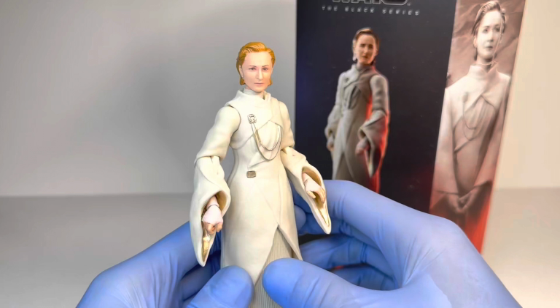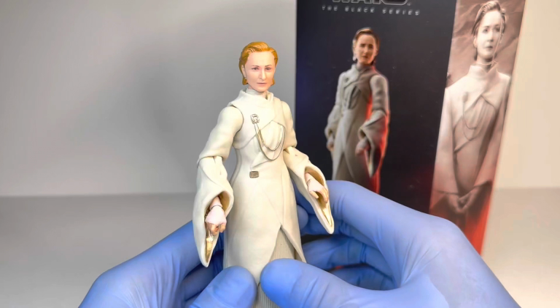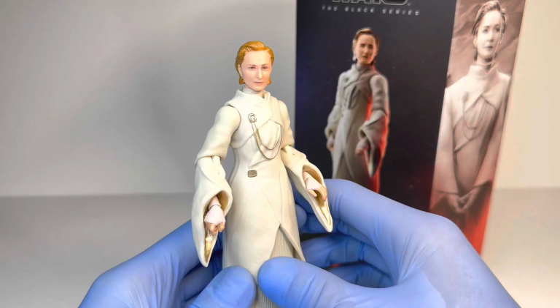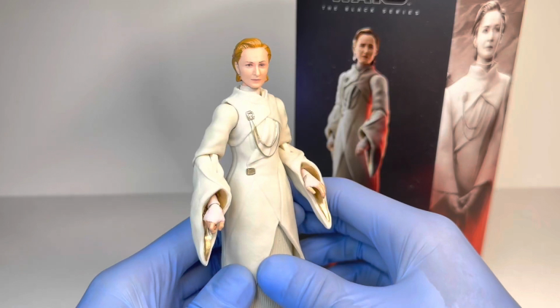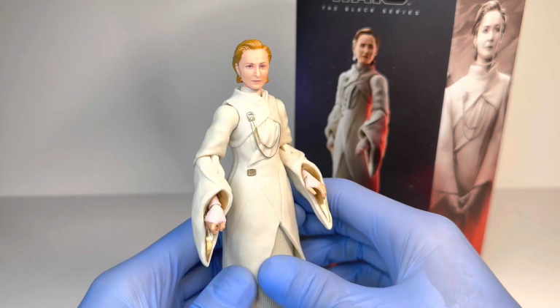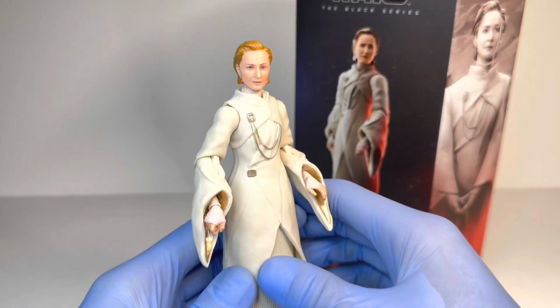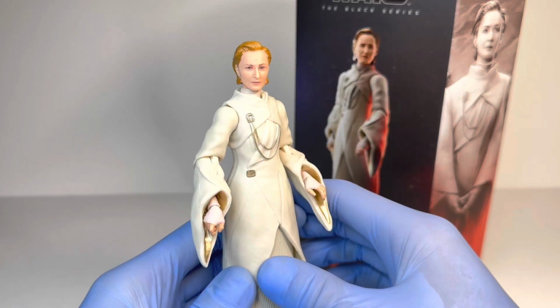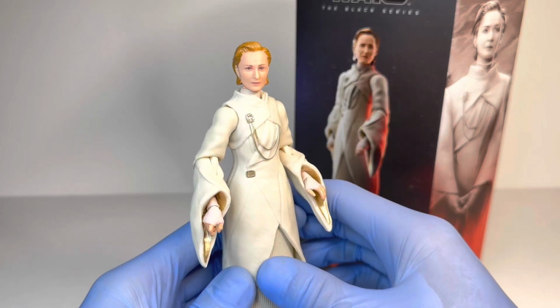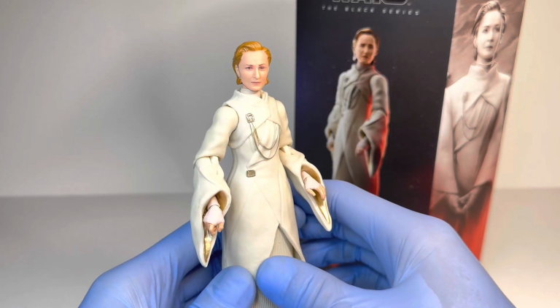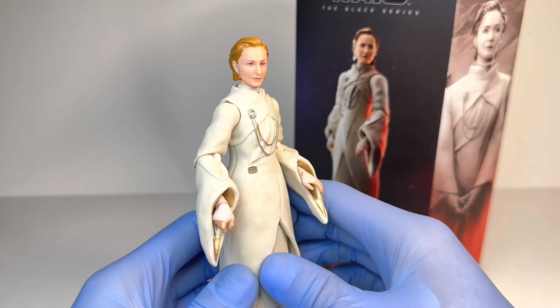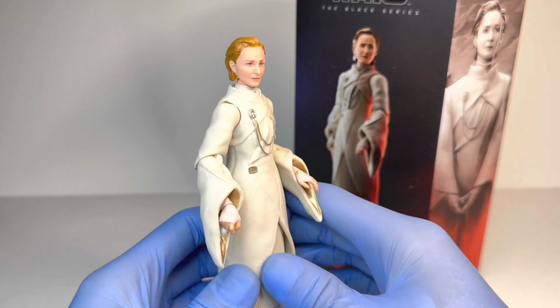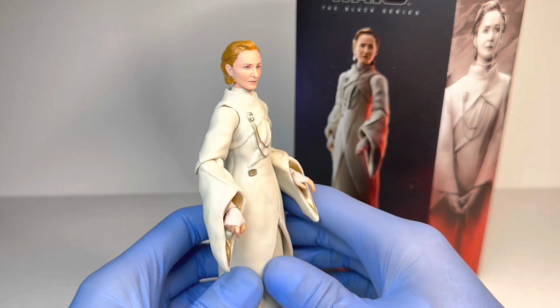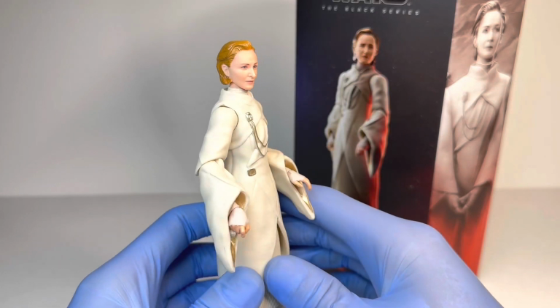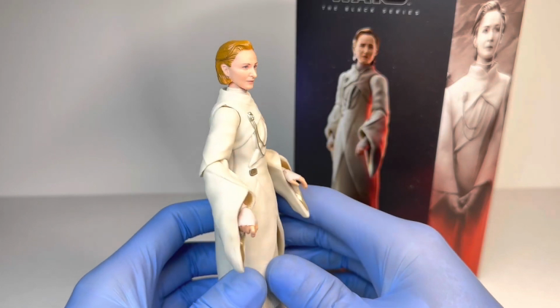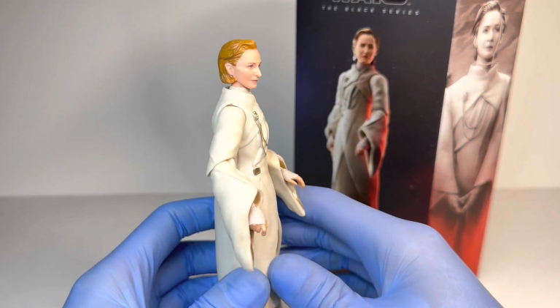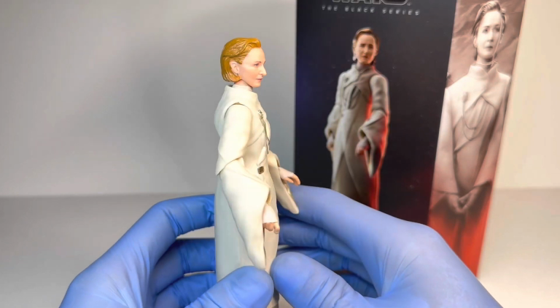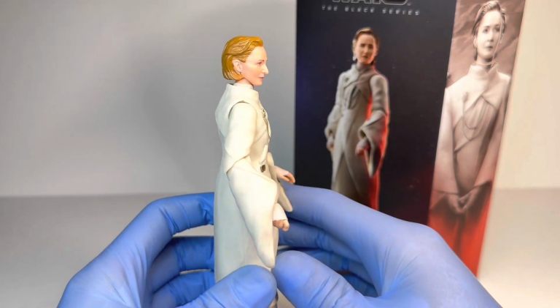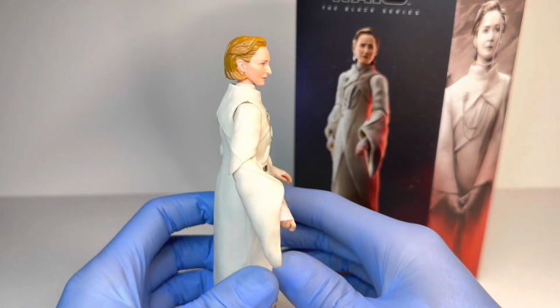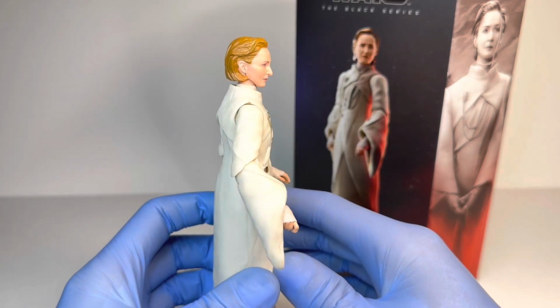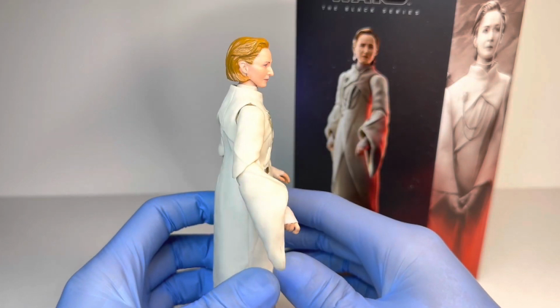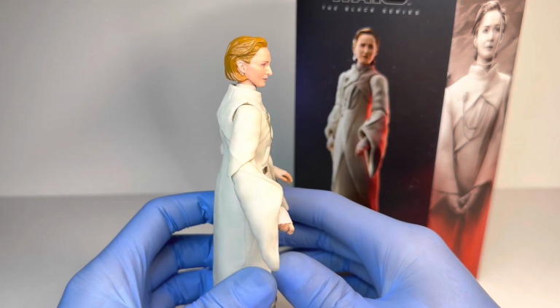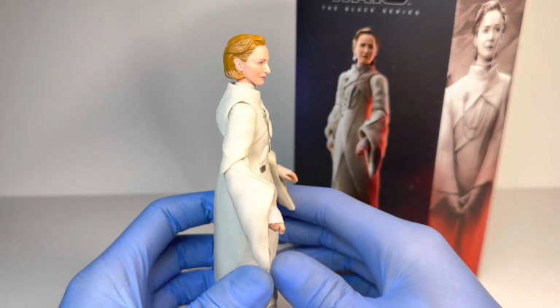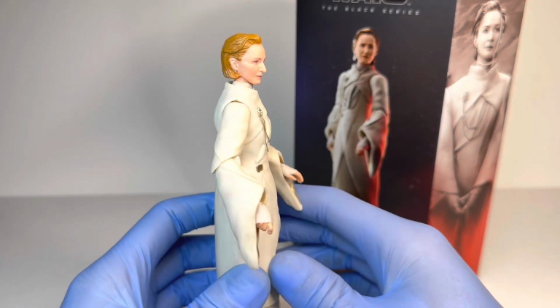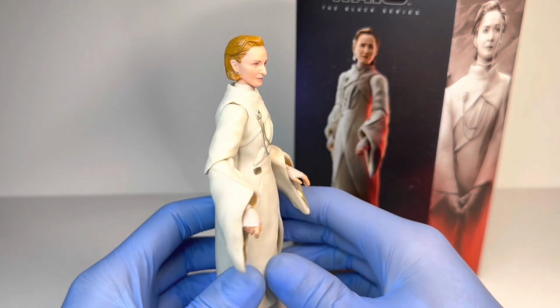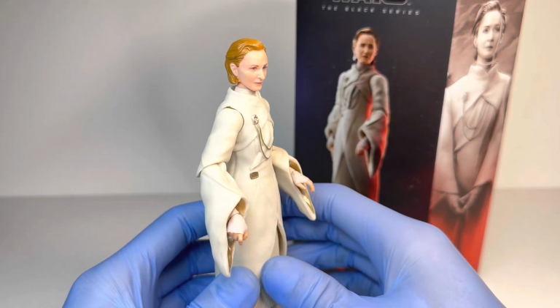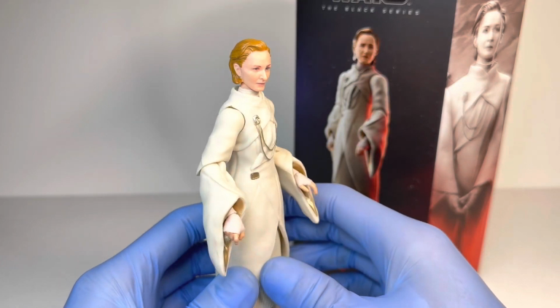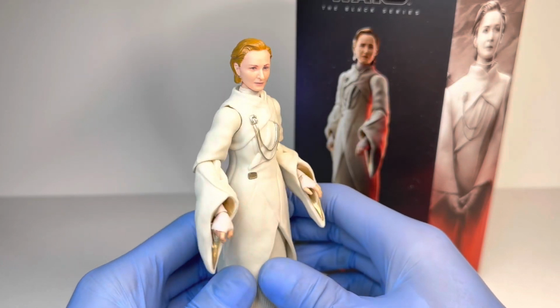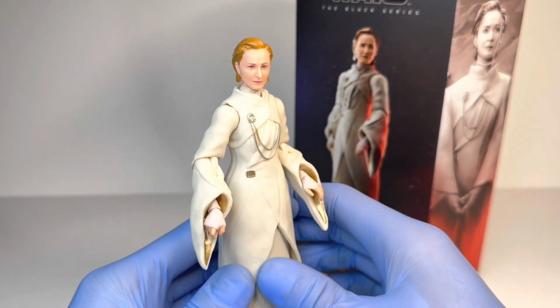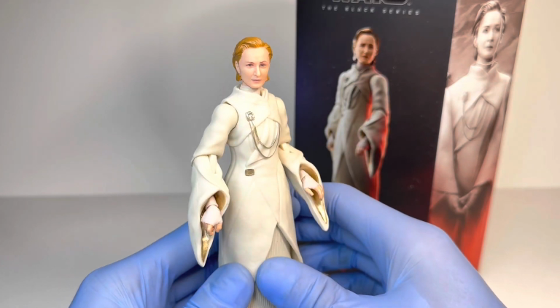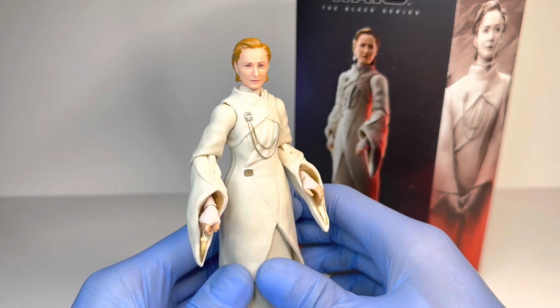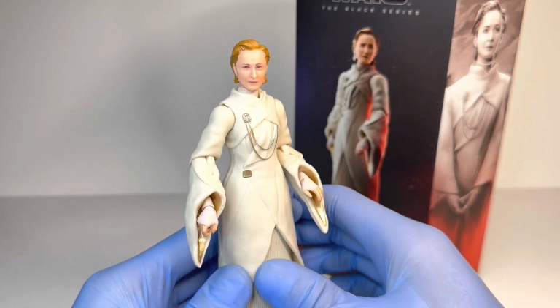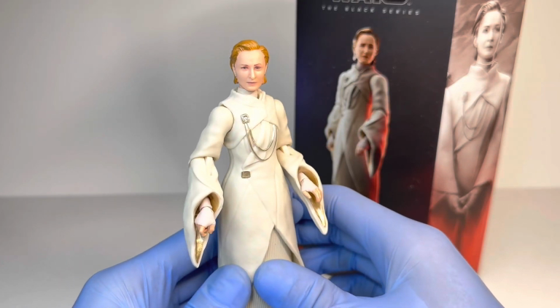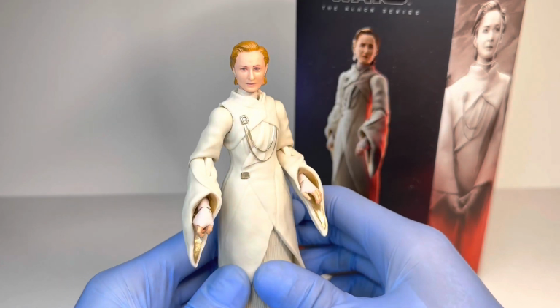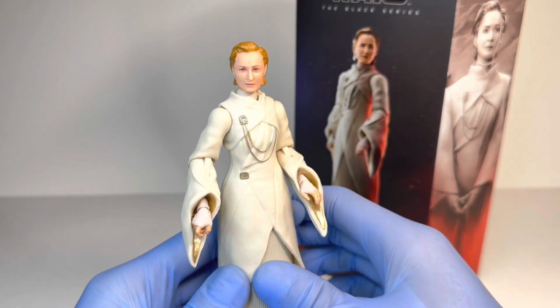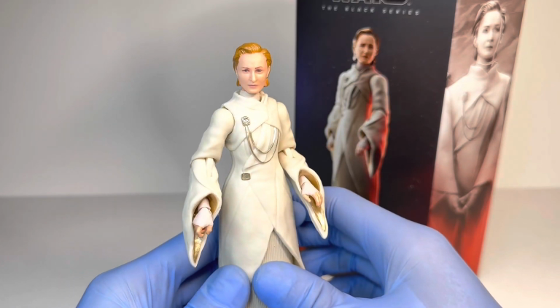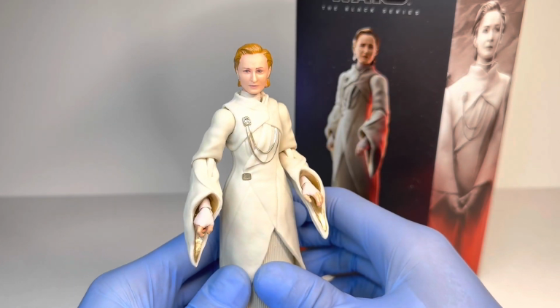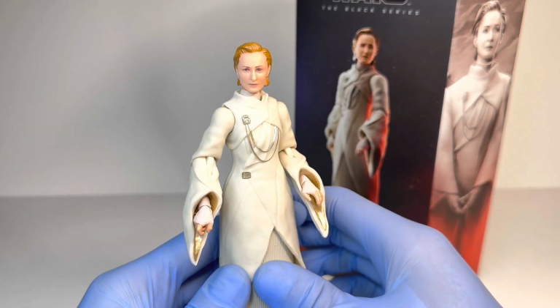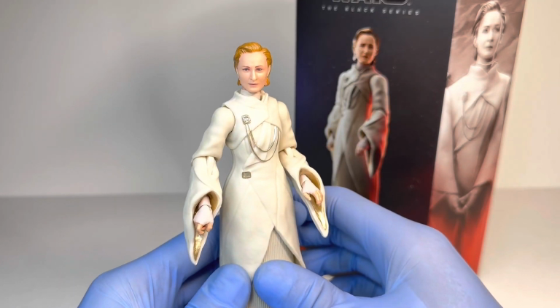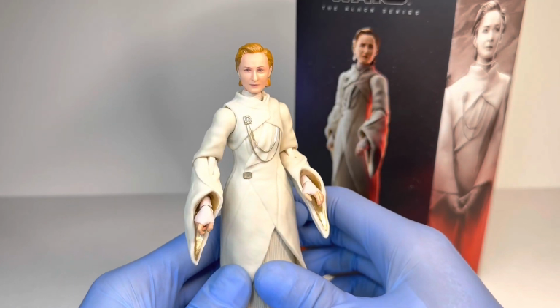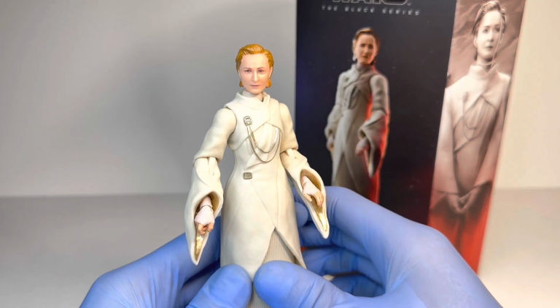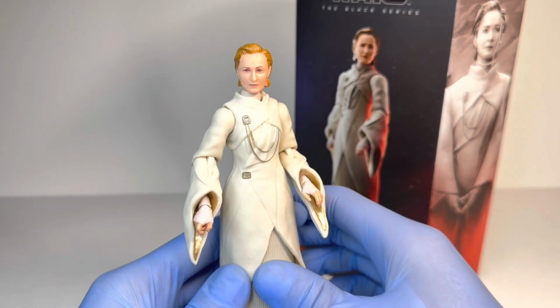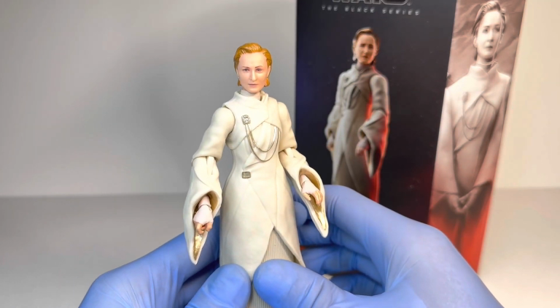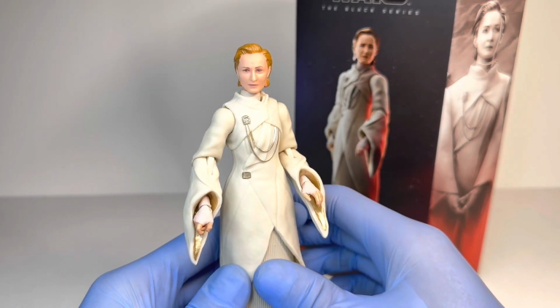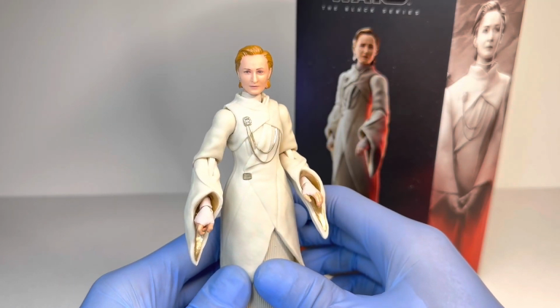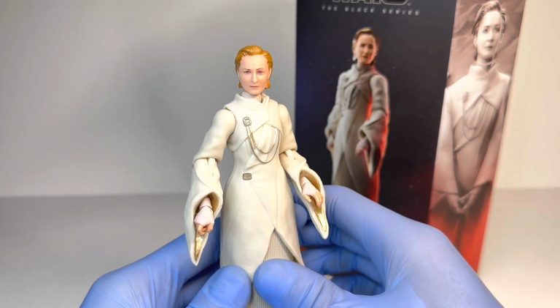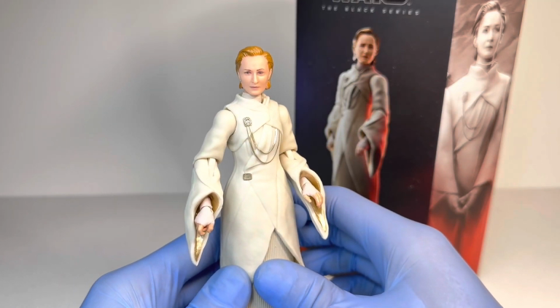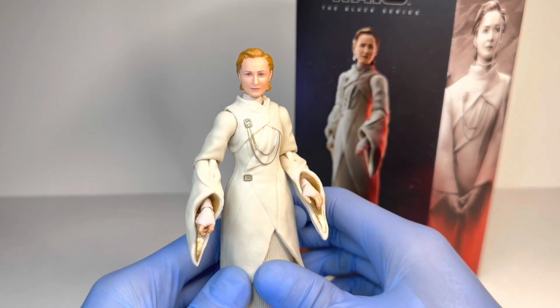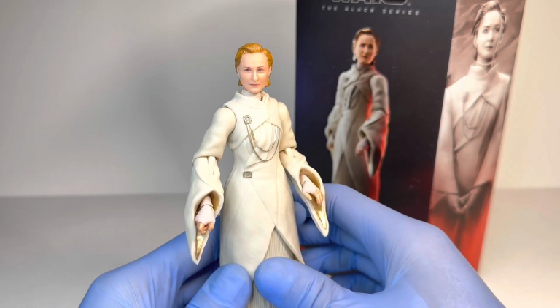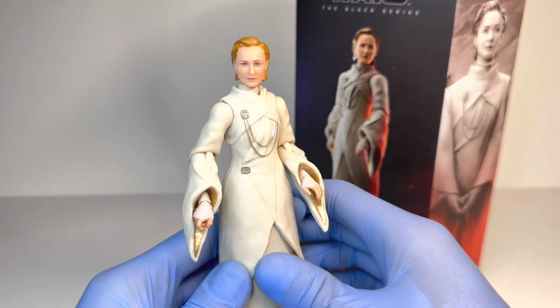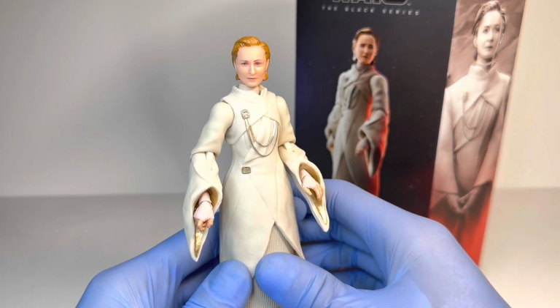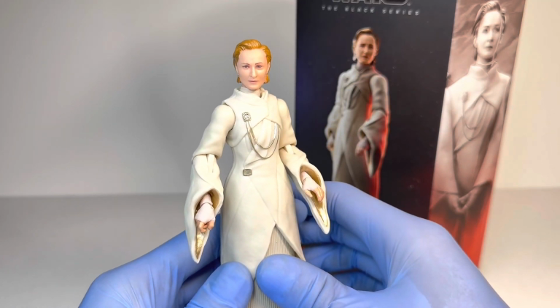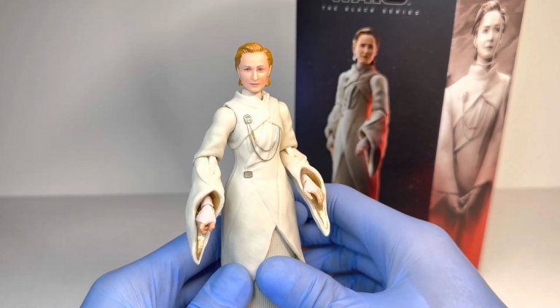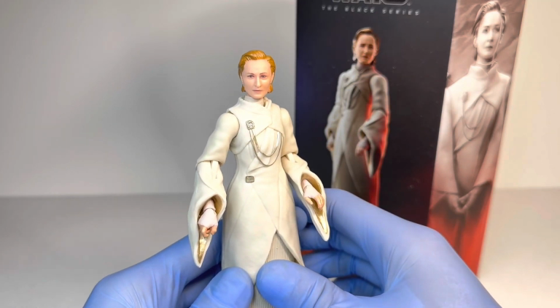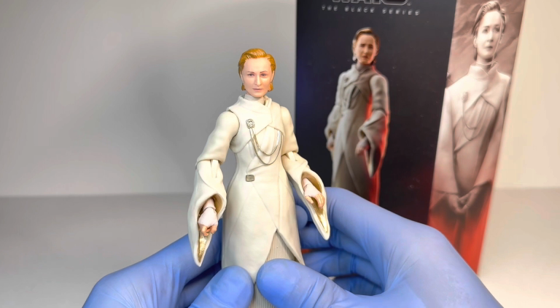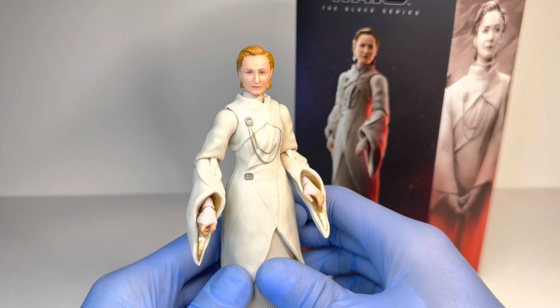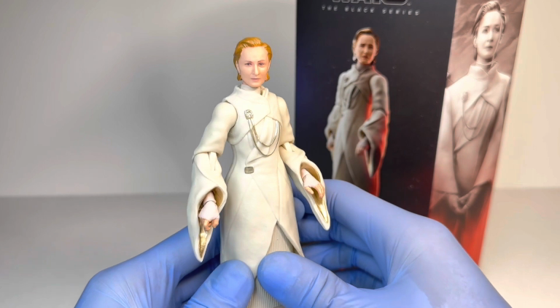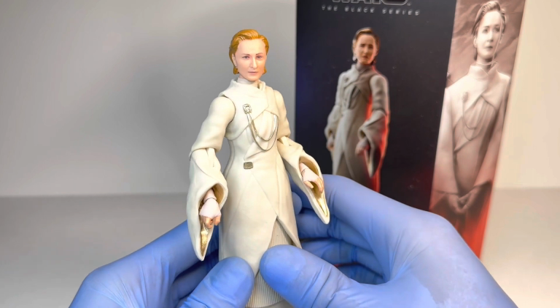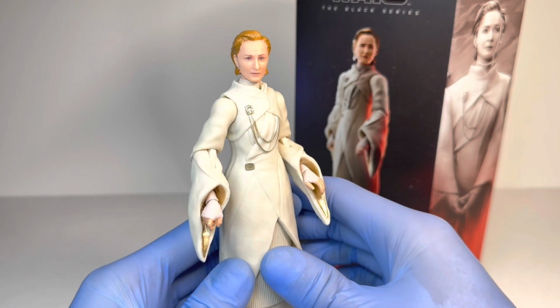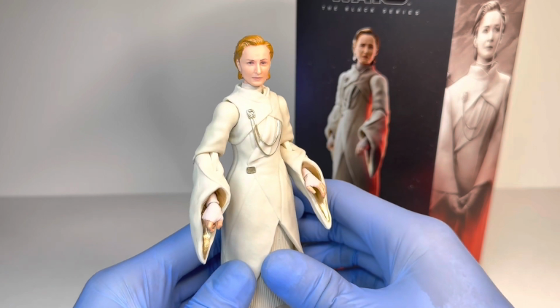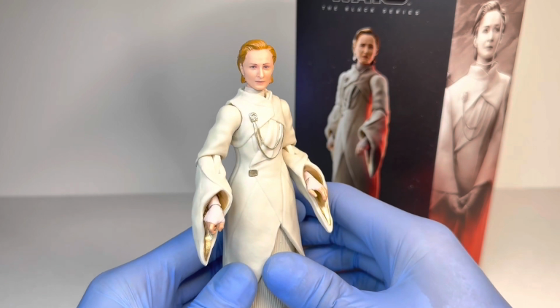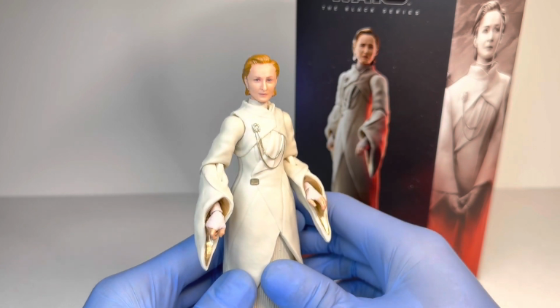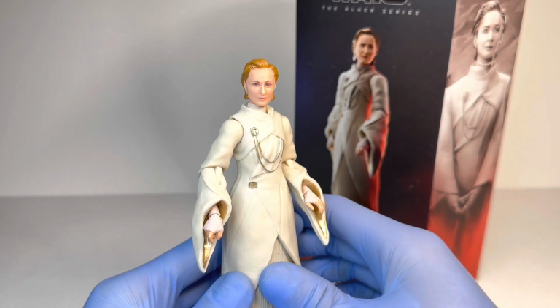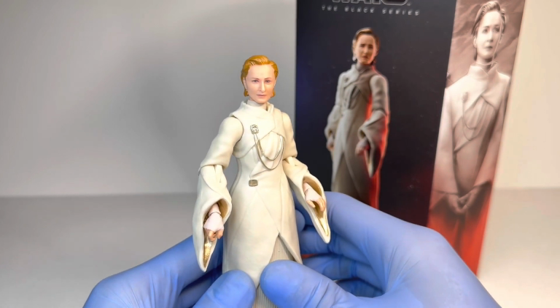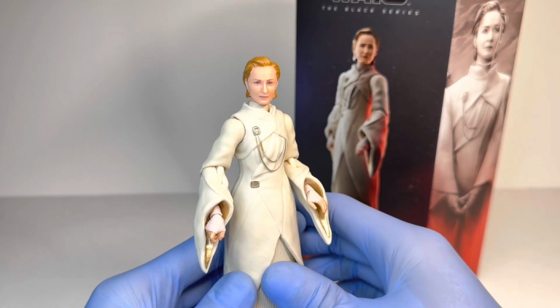Hey everyone, today I'm coming to you with a review on the brand new Star Wars the Black Series Andor Mon Mothma.